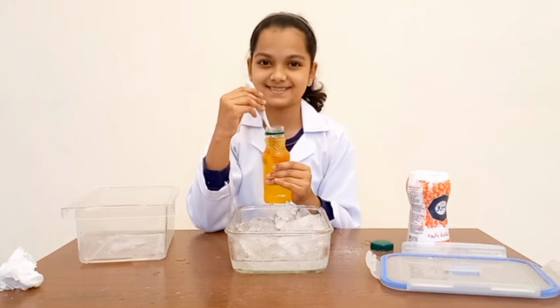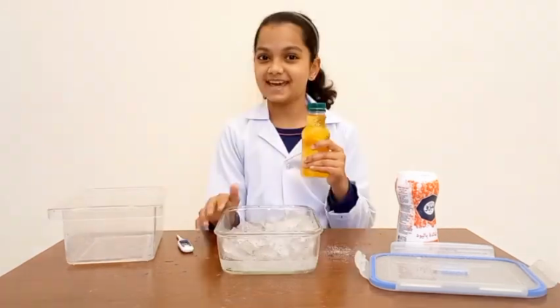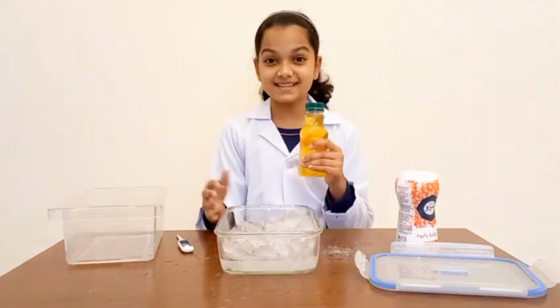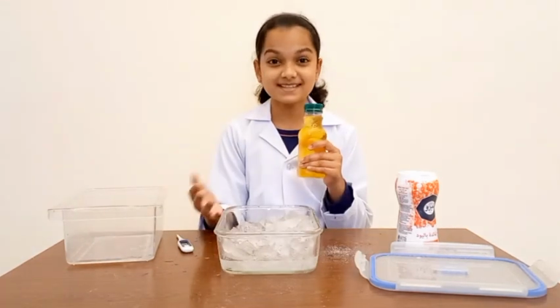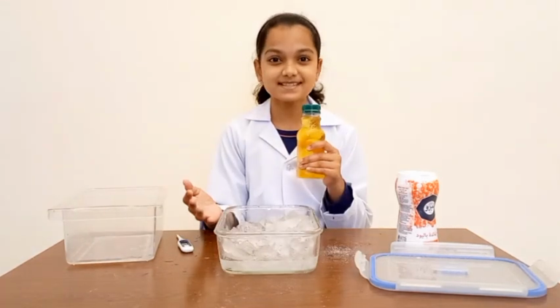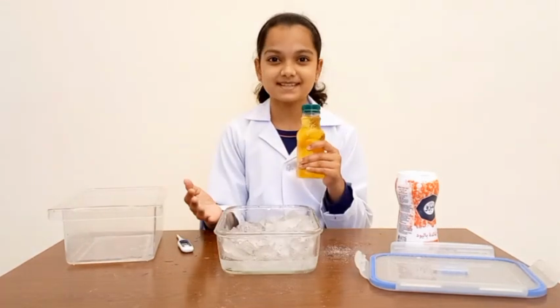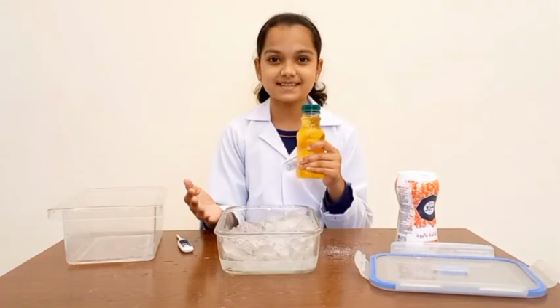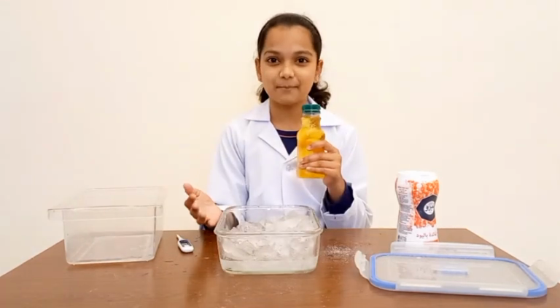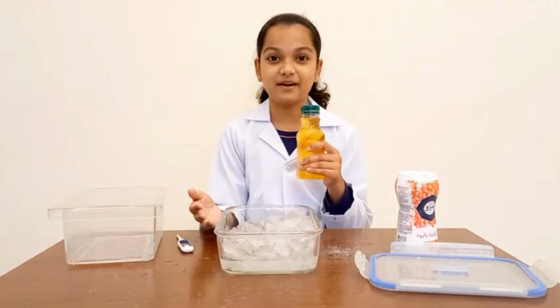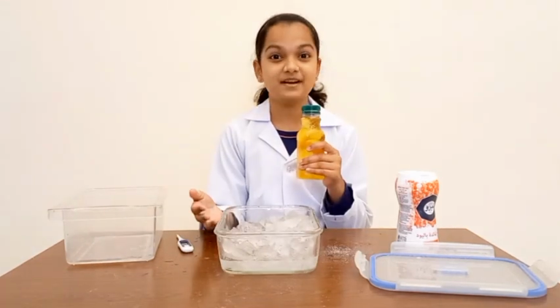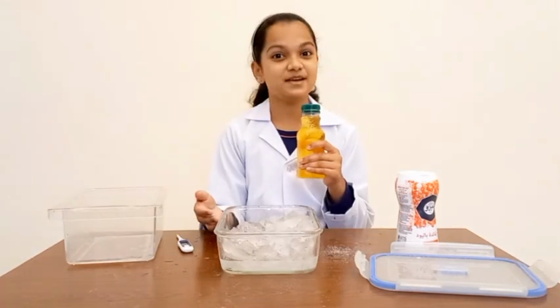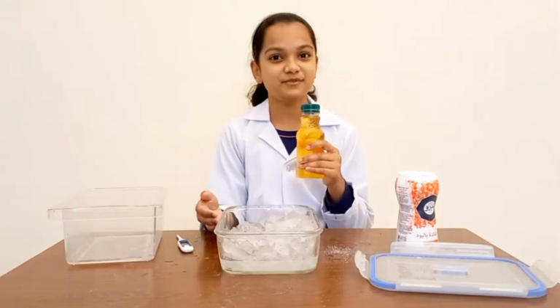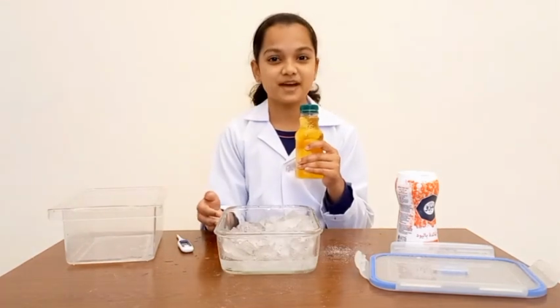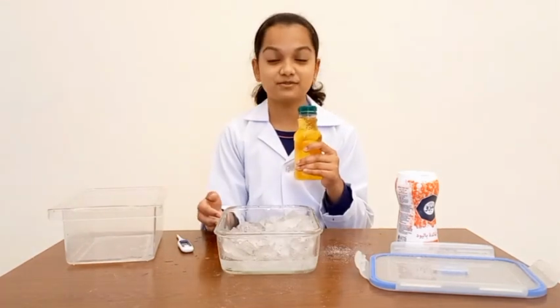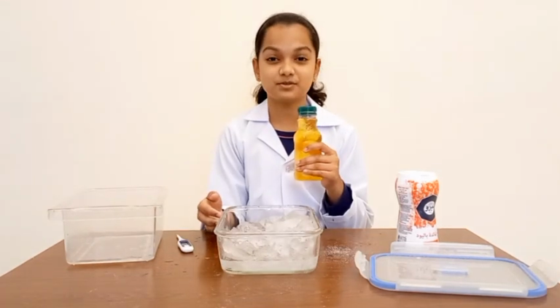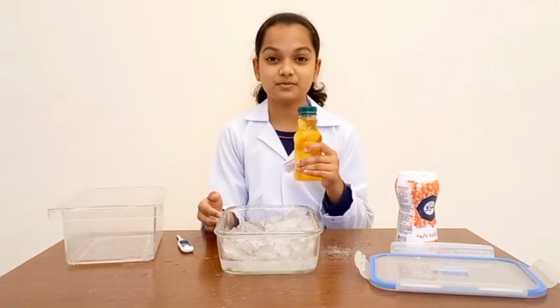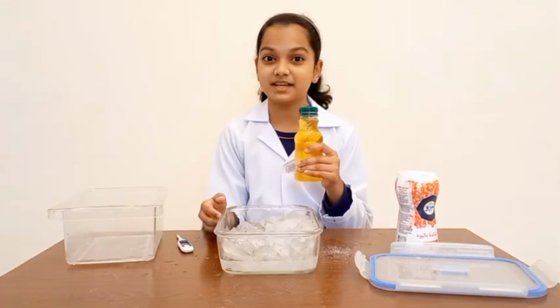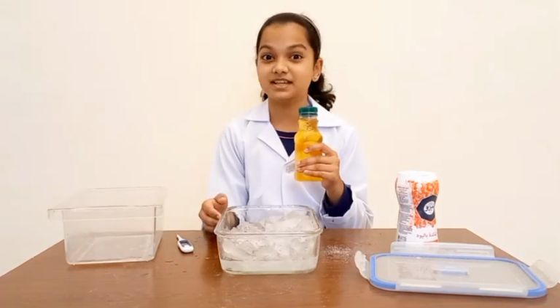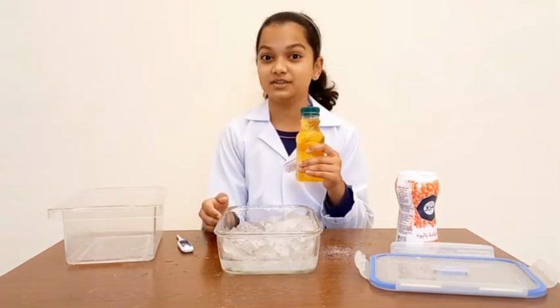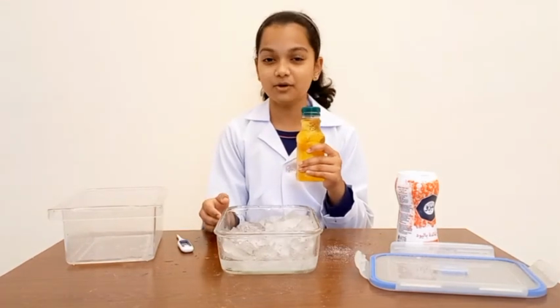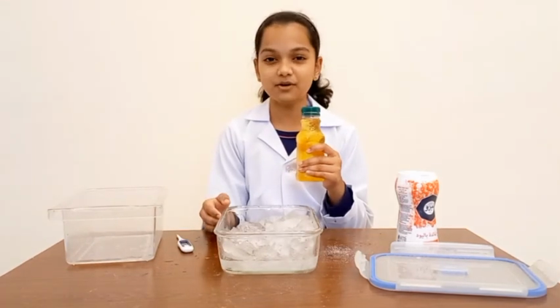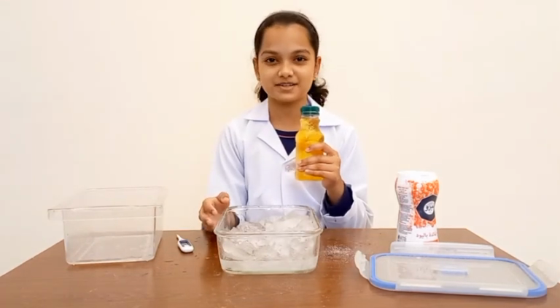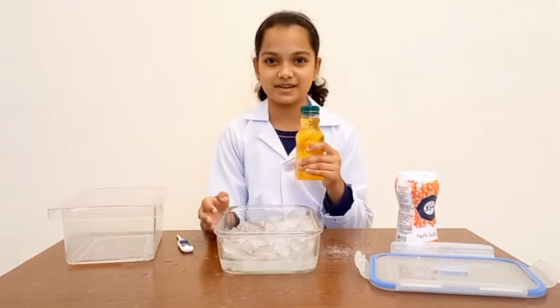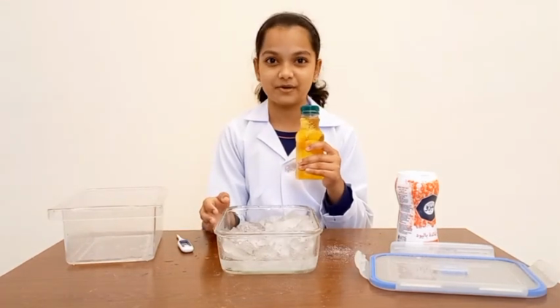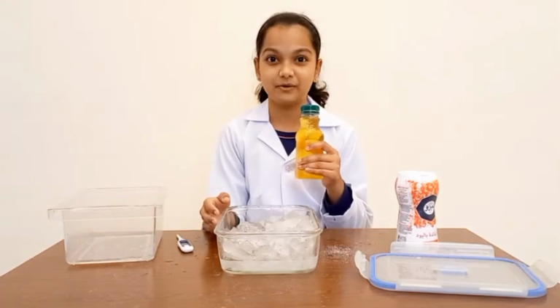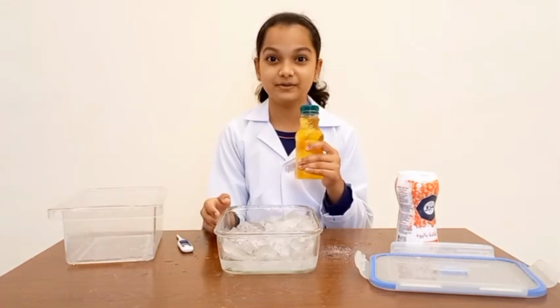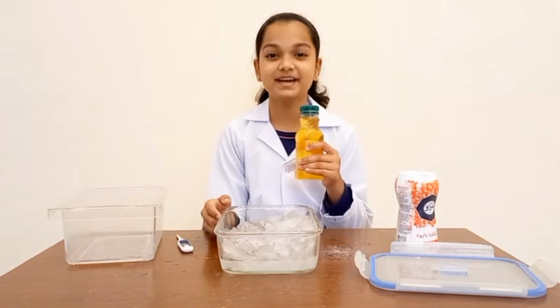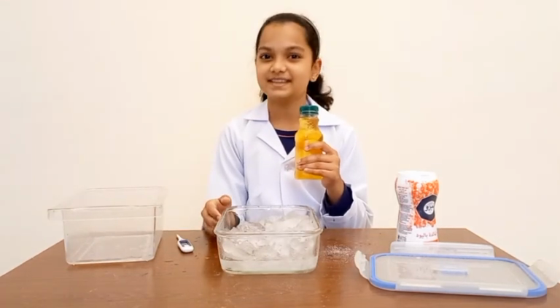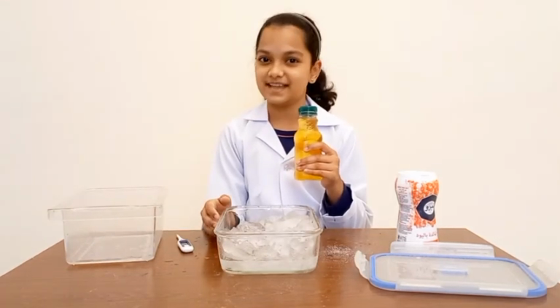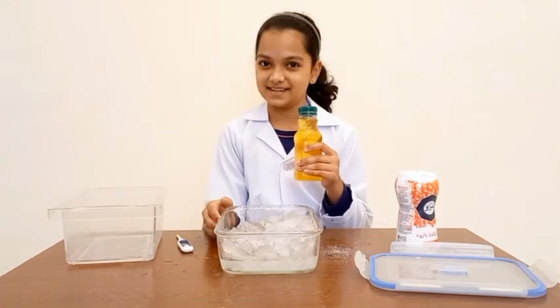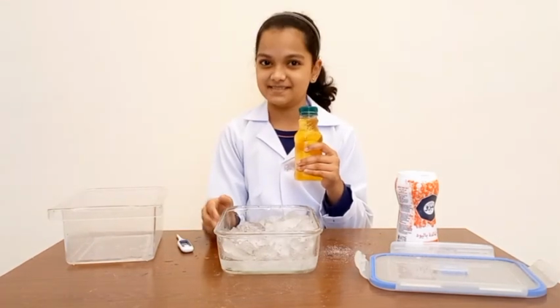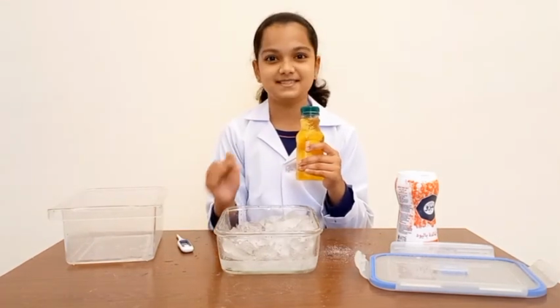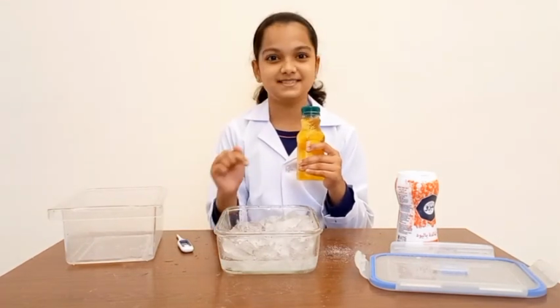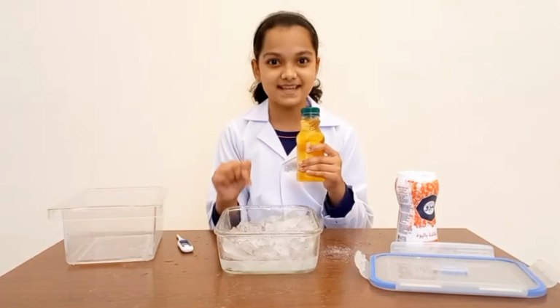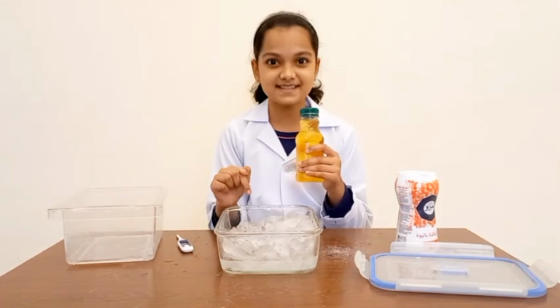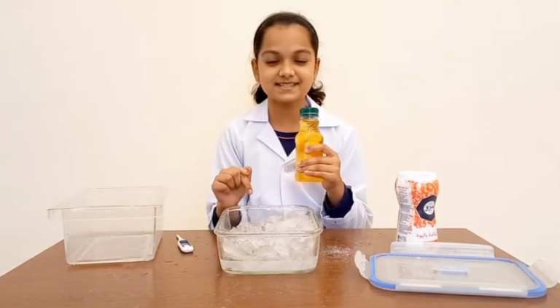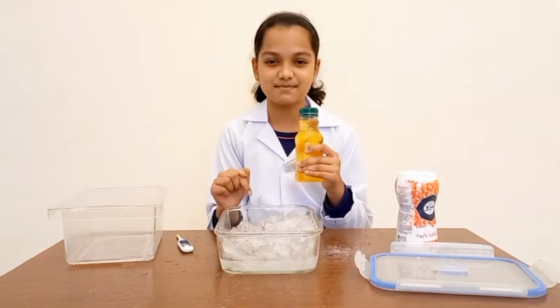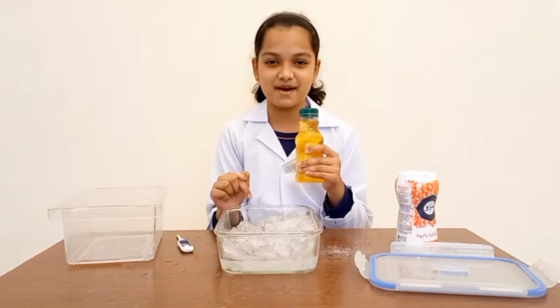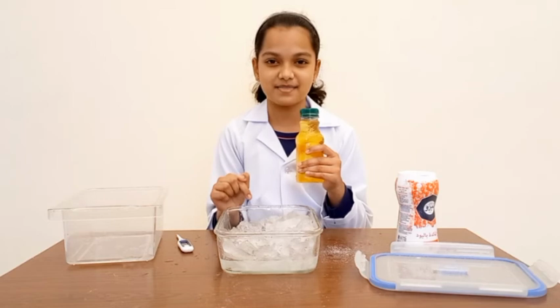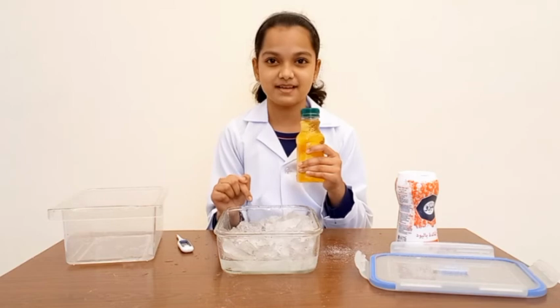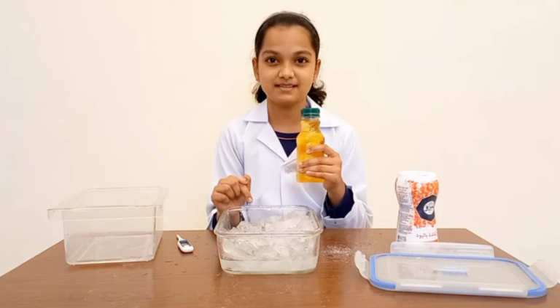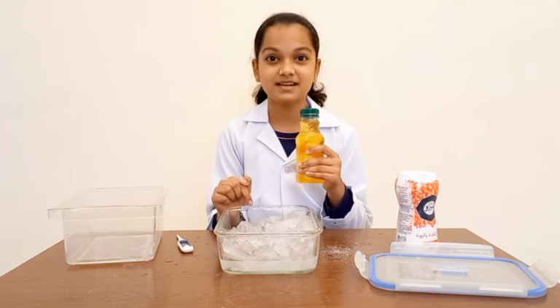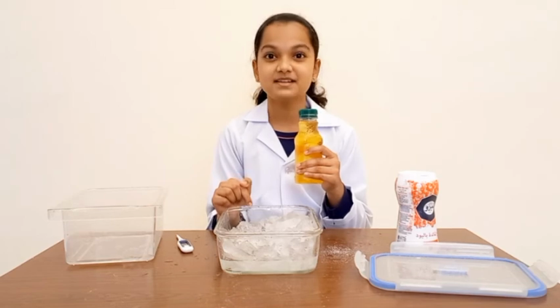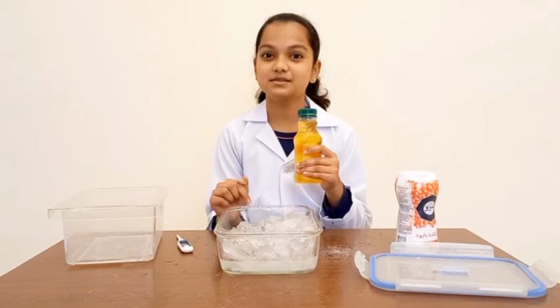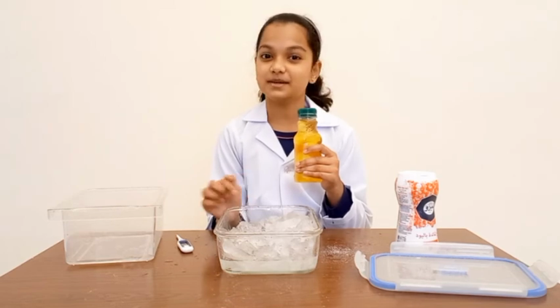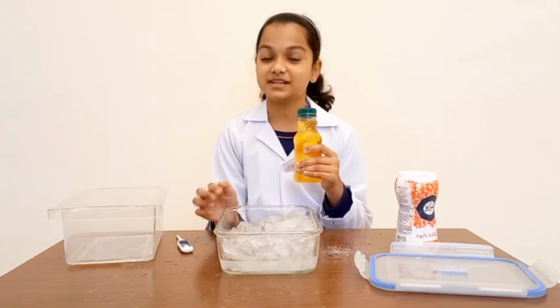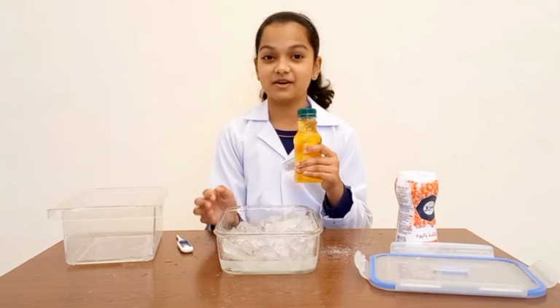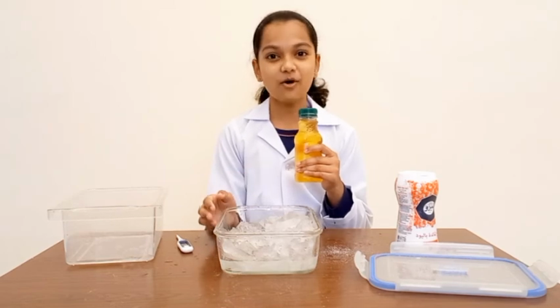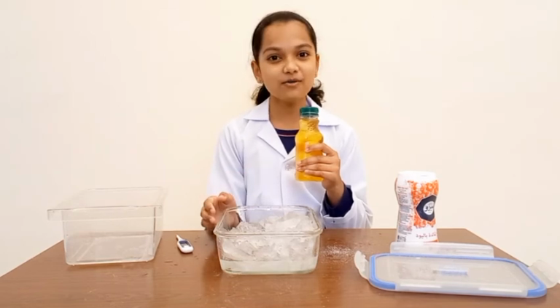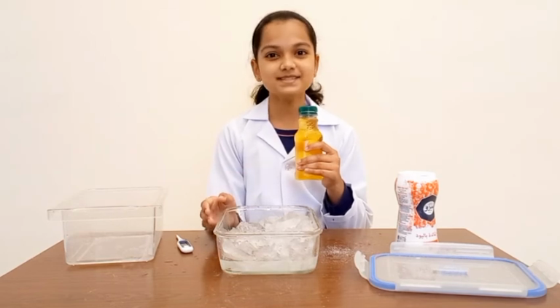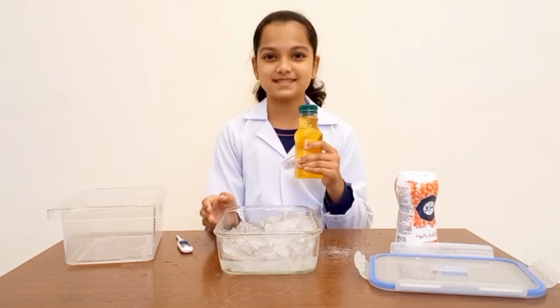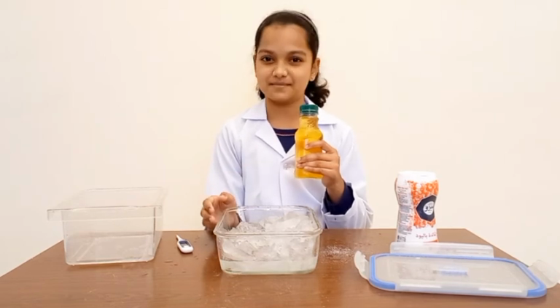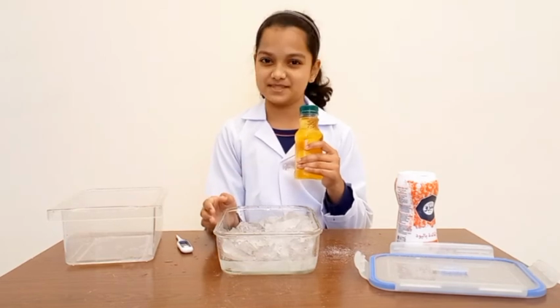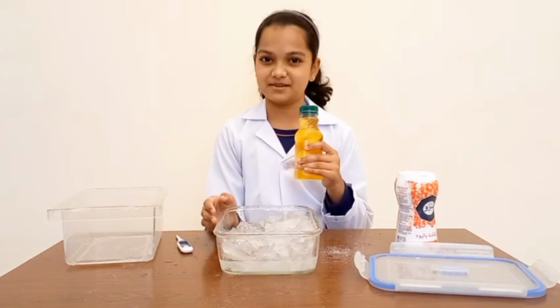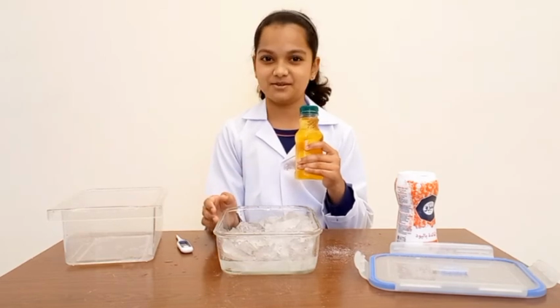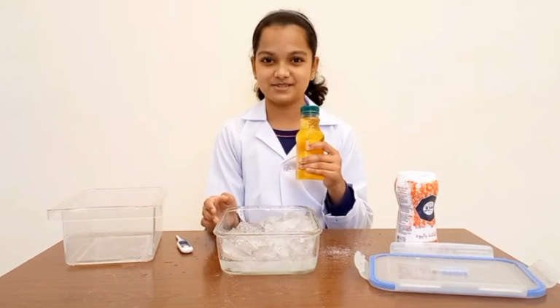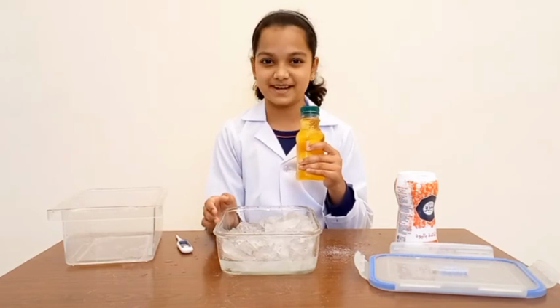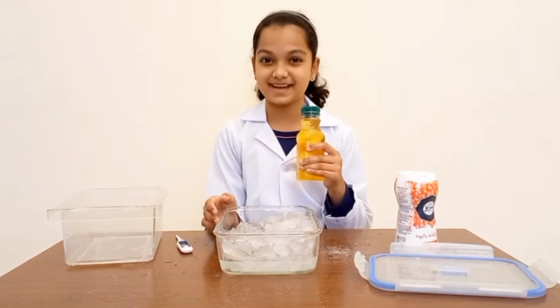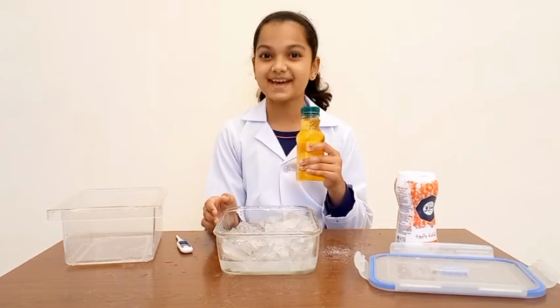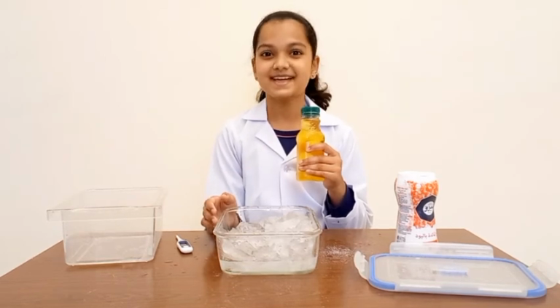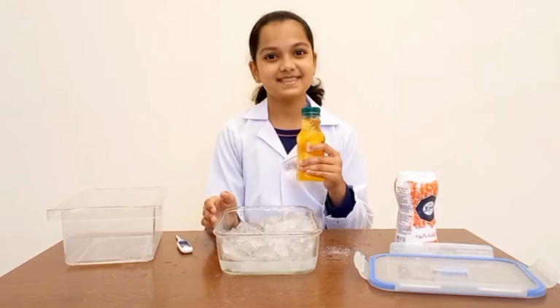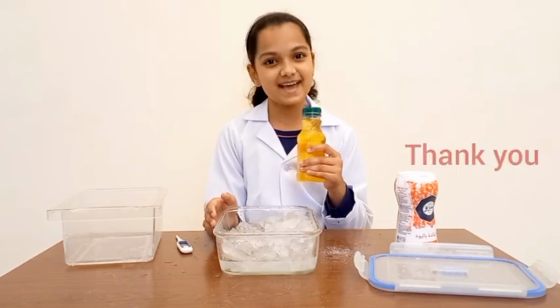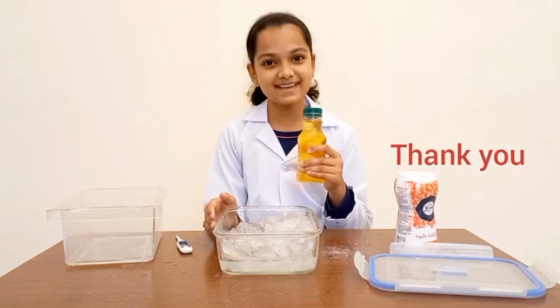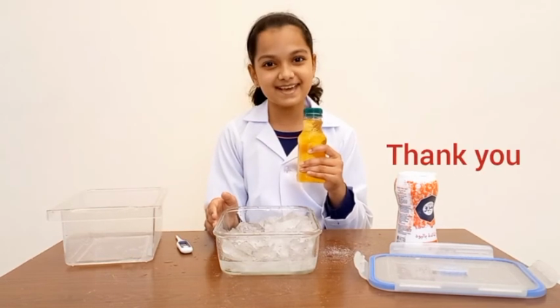In the summer, if you have to make your drink cold, then use this method to make your own sub-zero drink. Thank you!